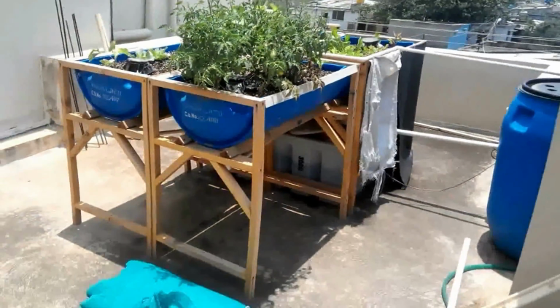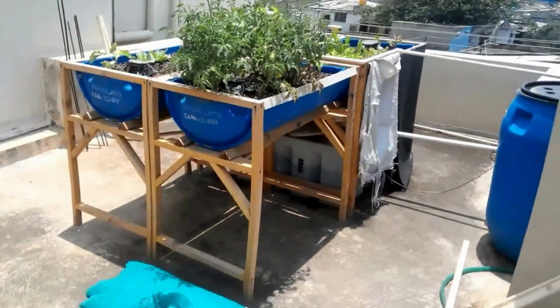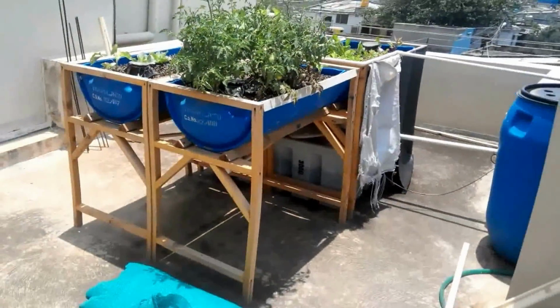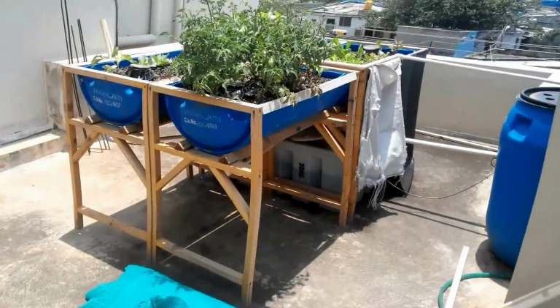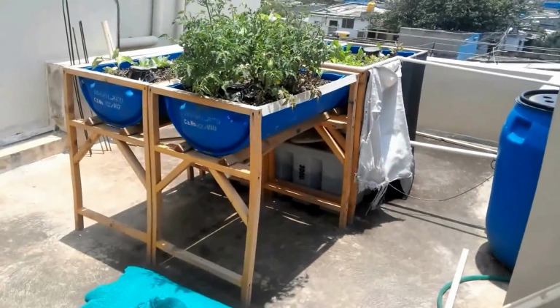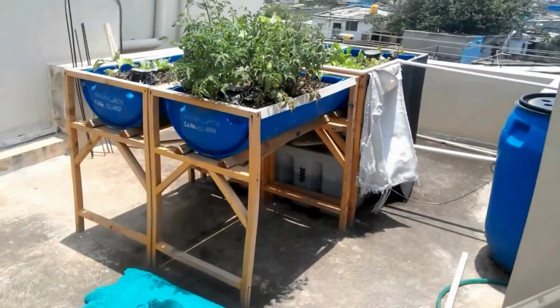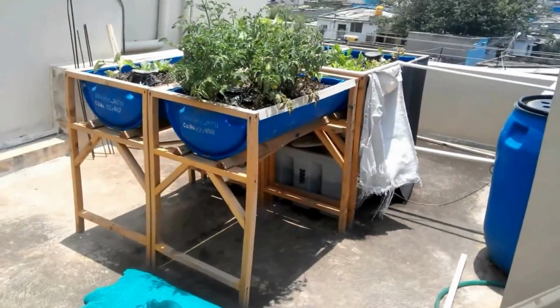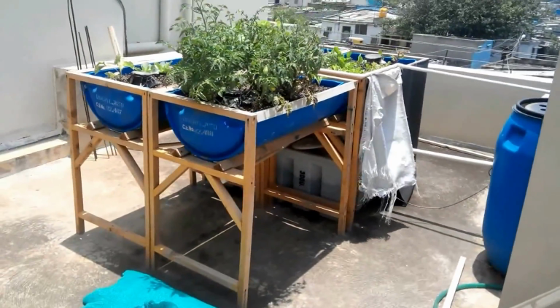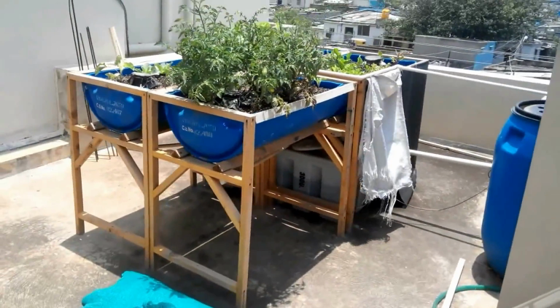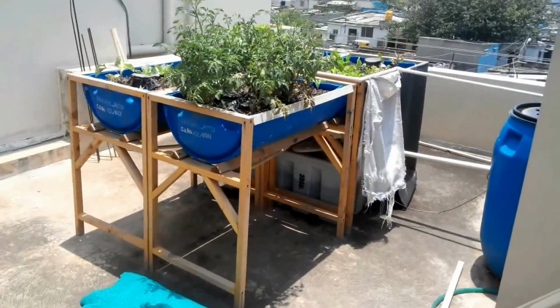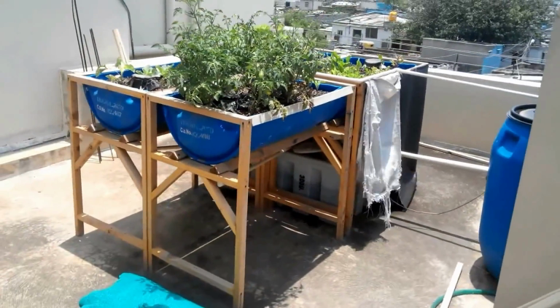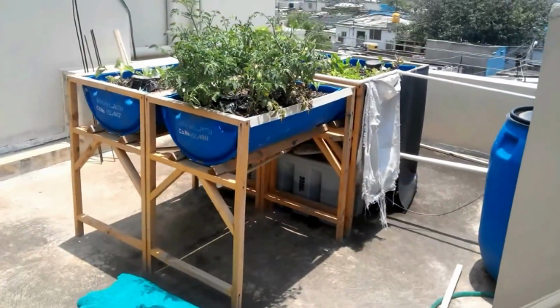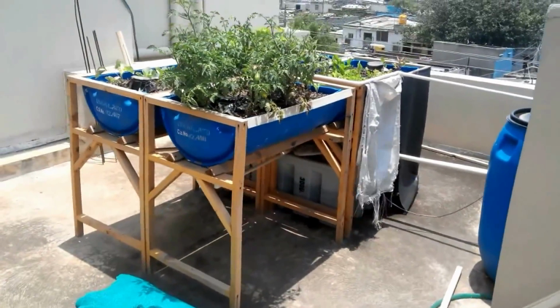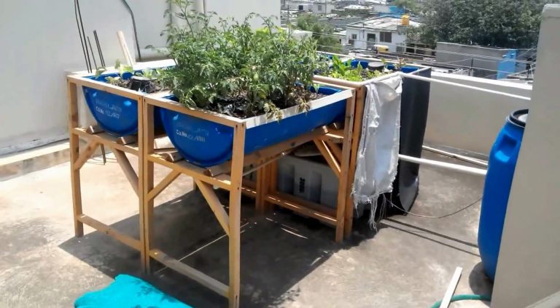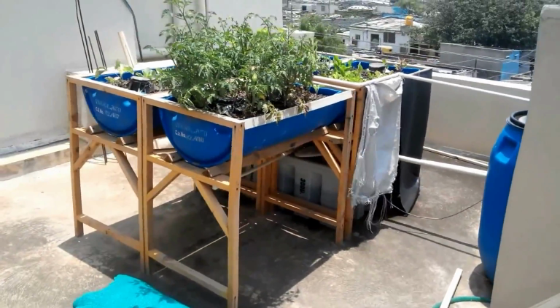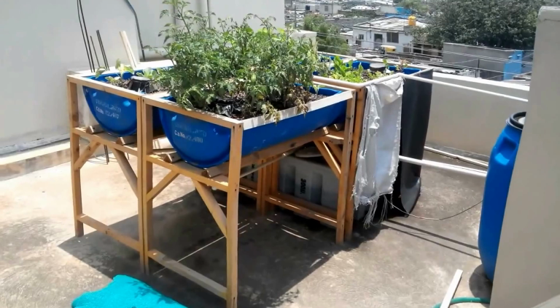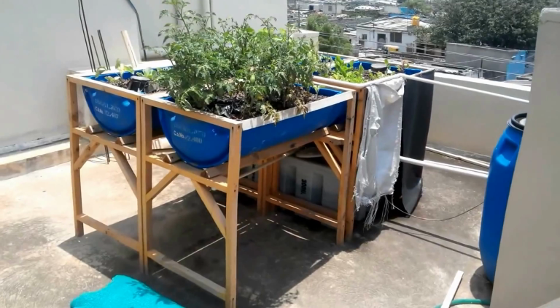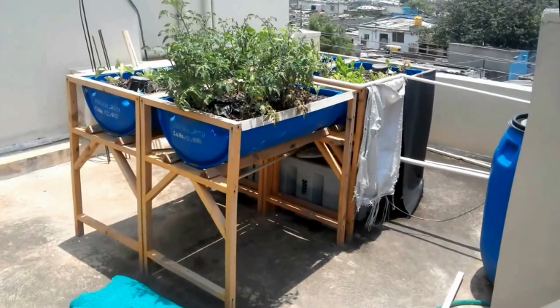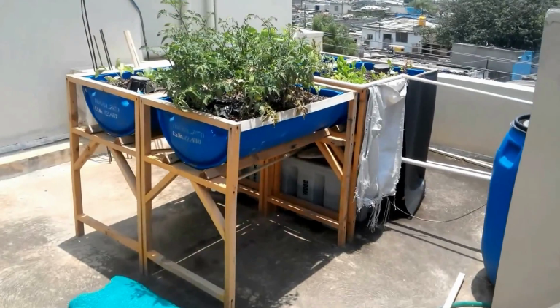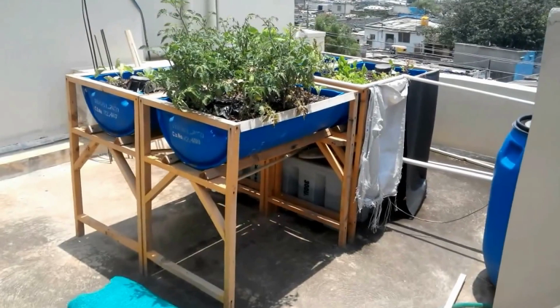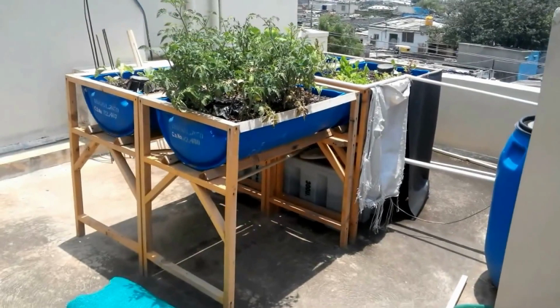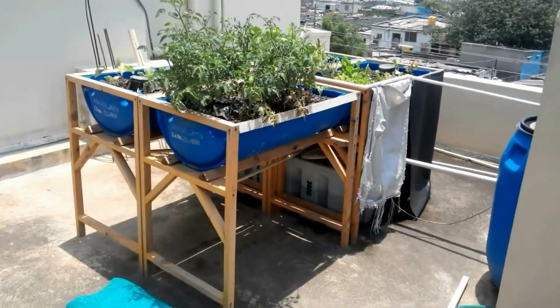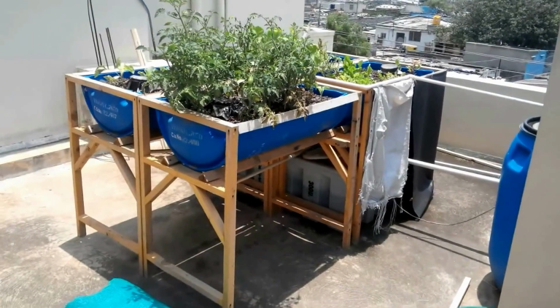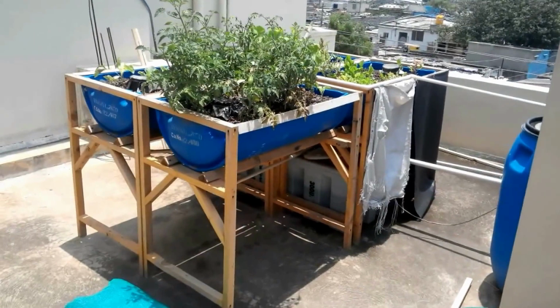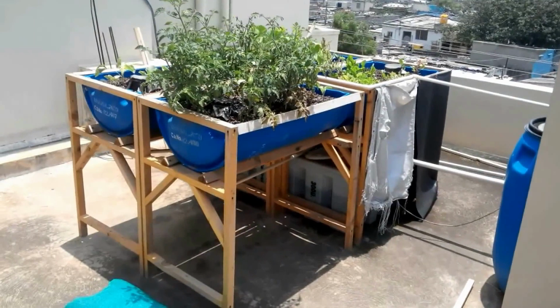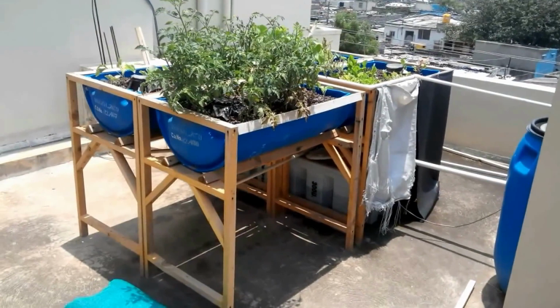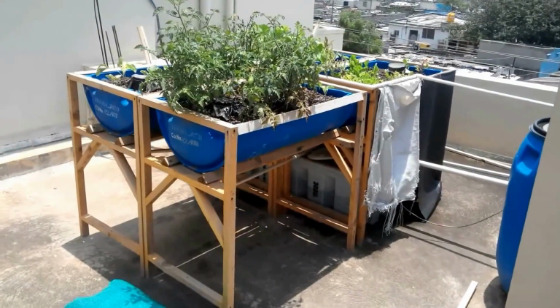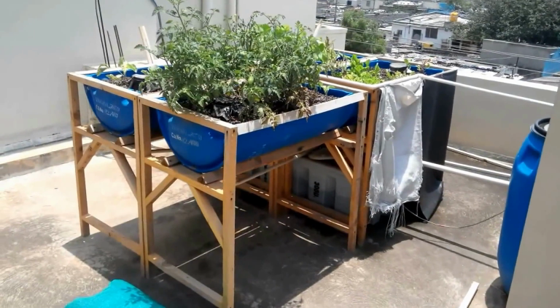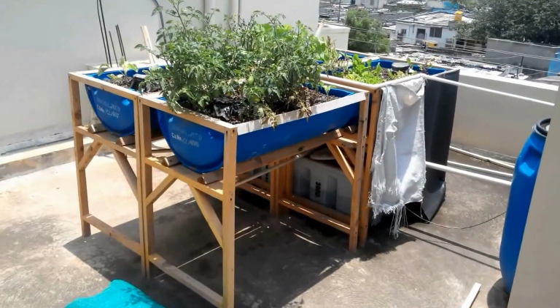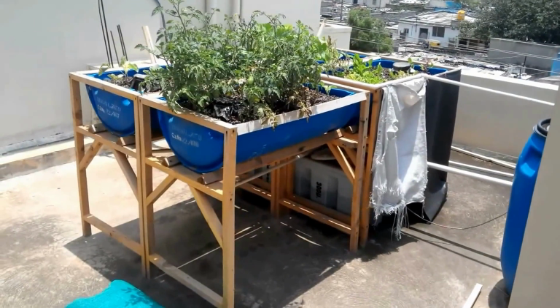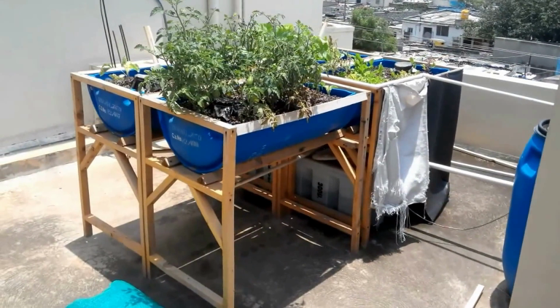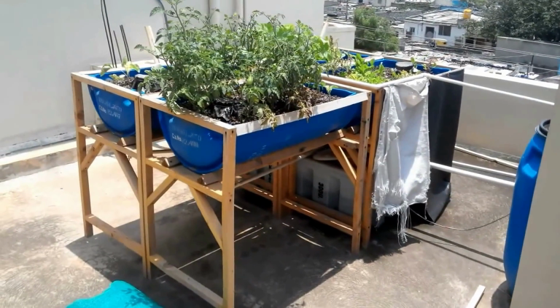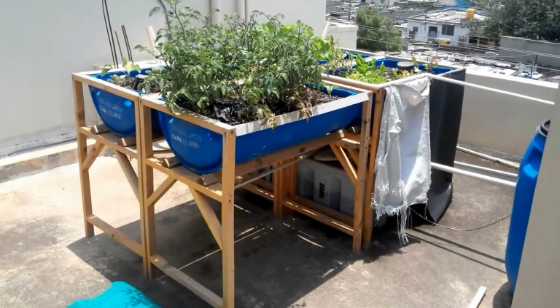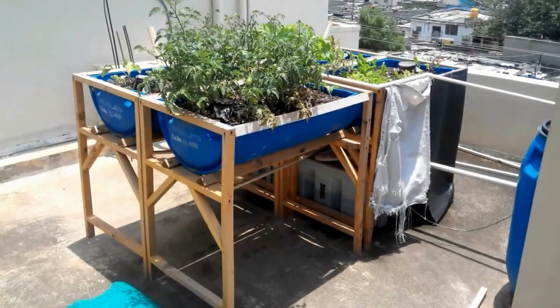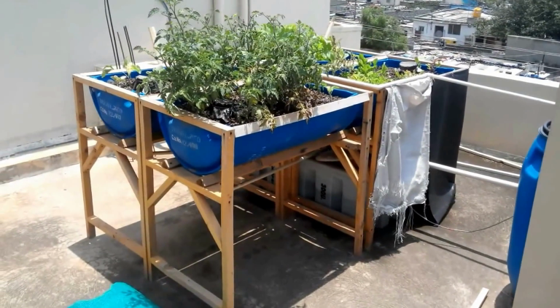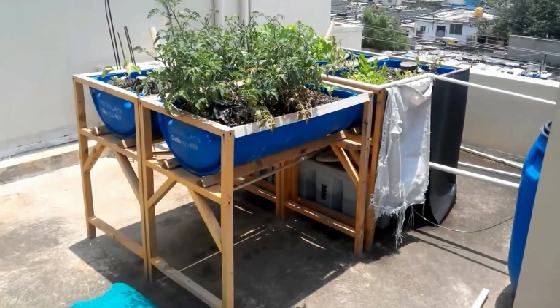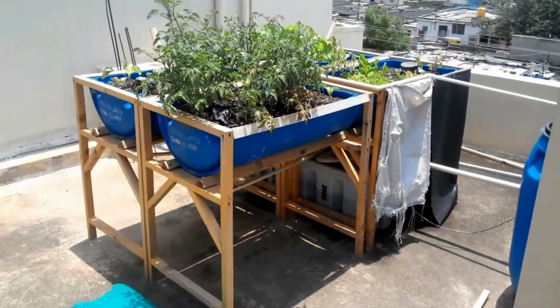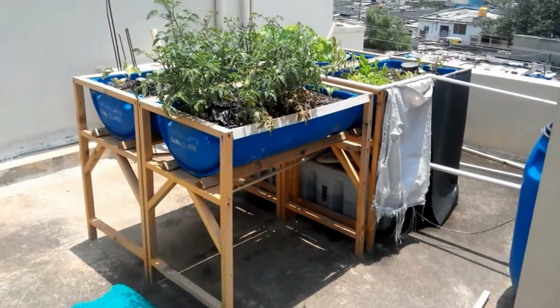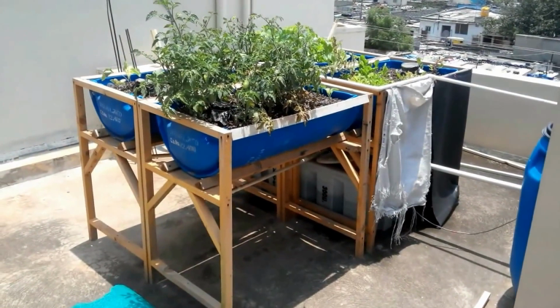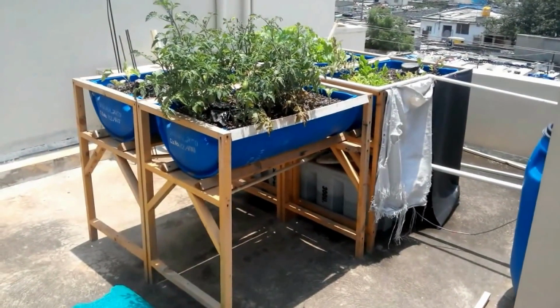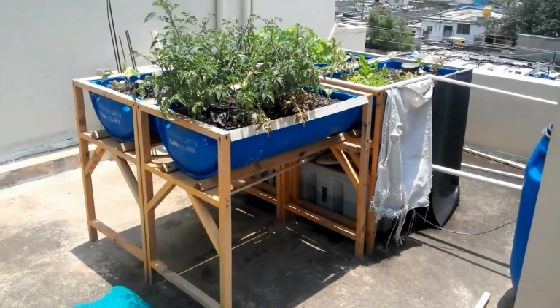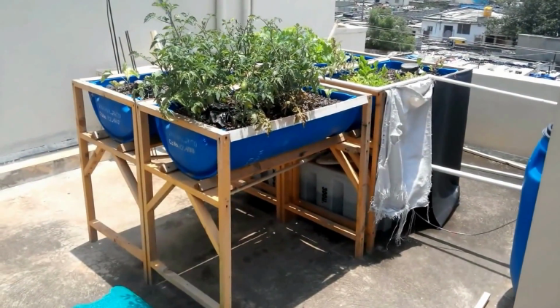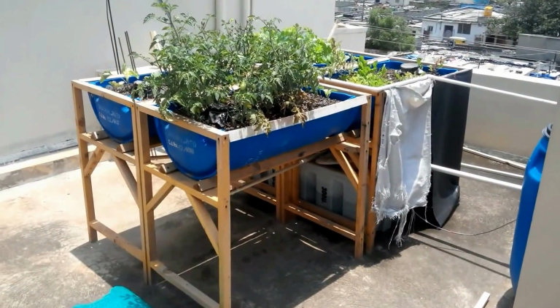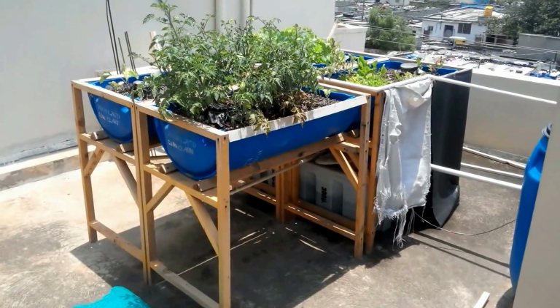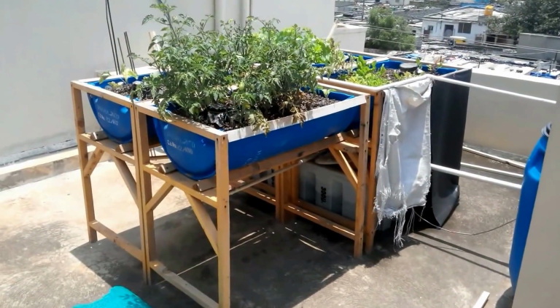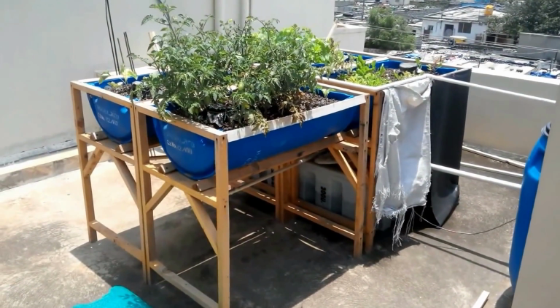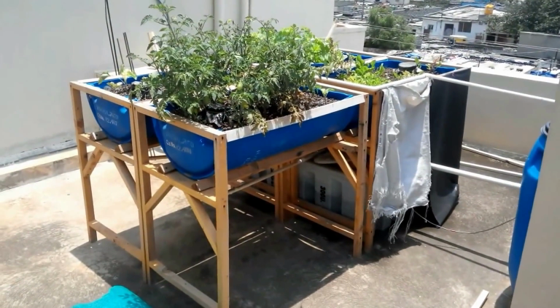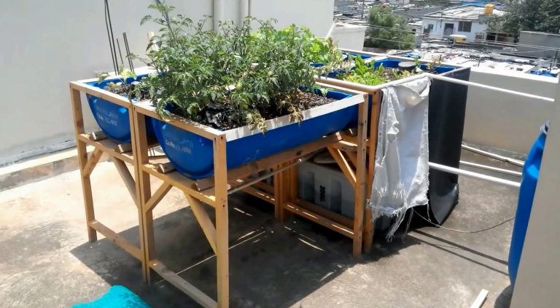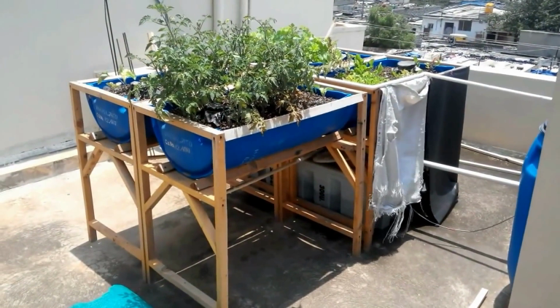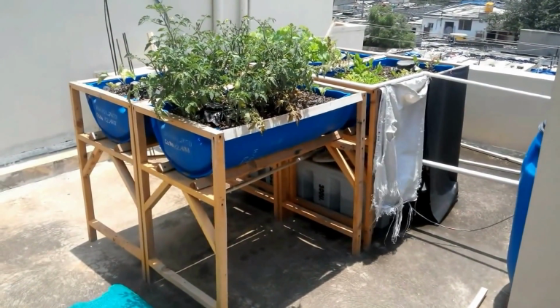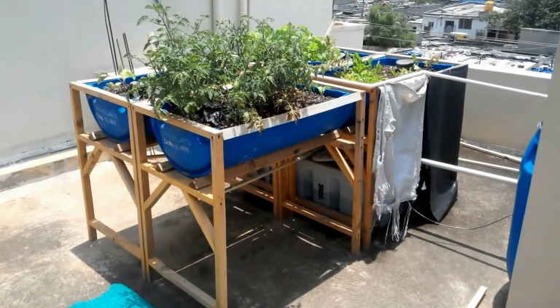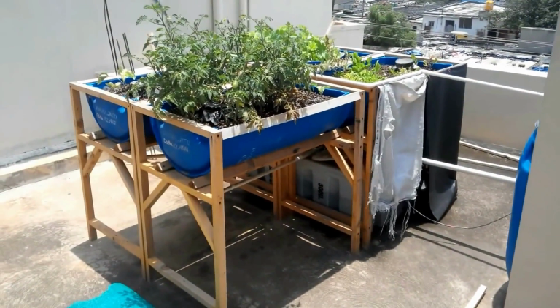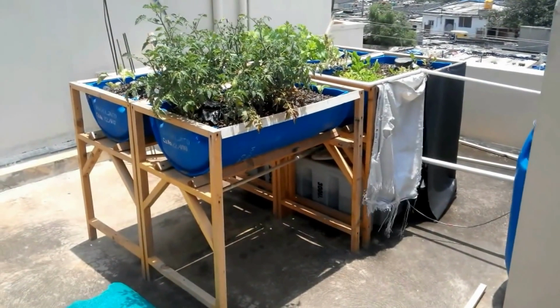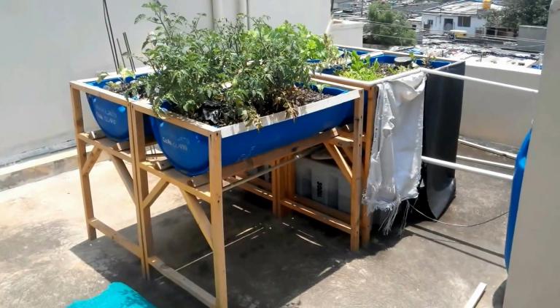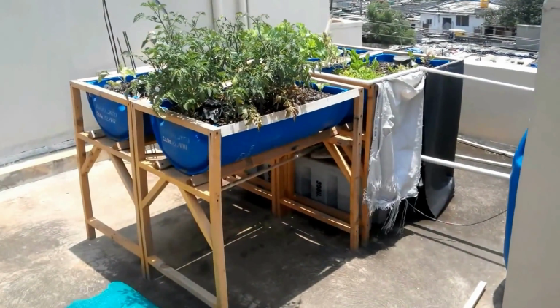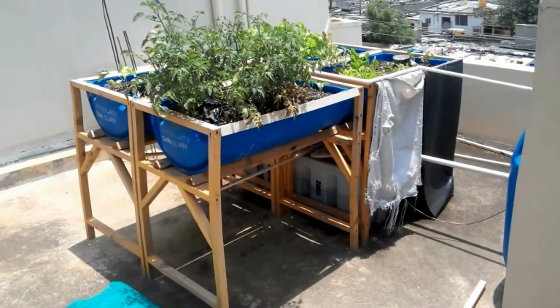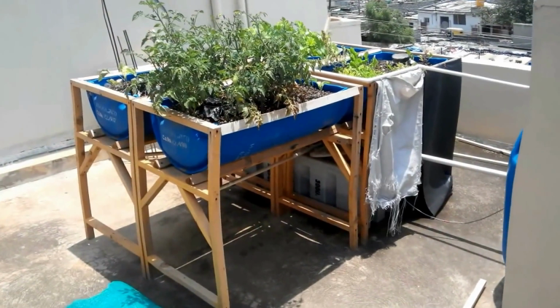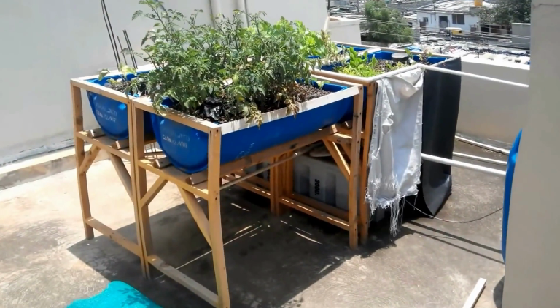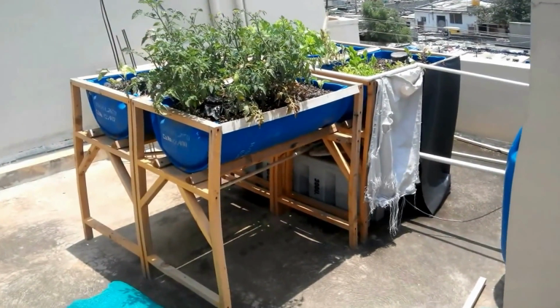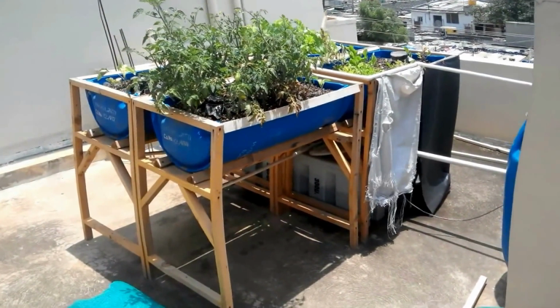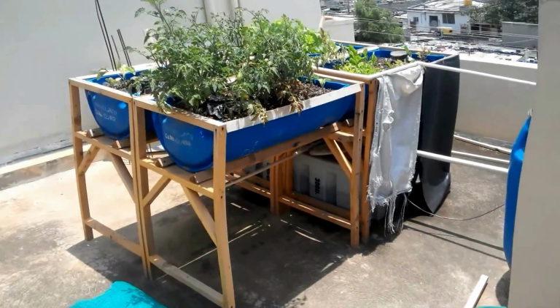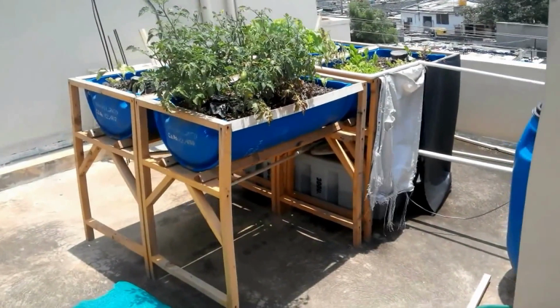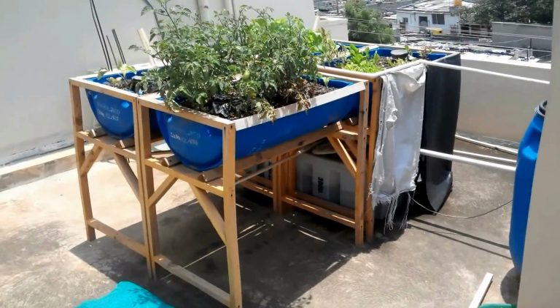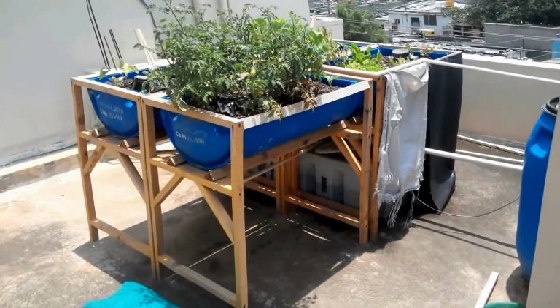So this is how the 400-litre system looks after 3 months, including the cycling time.